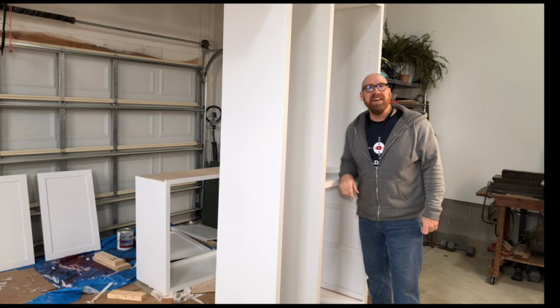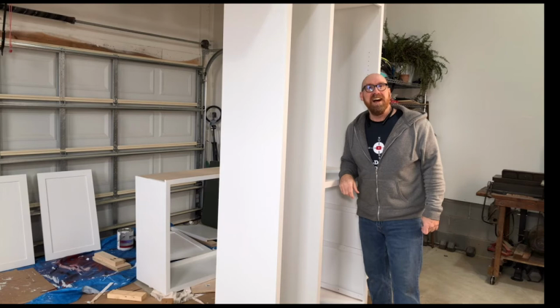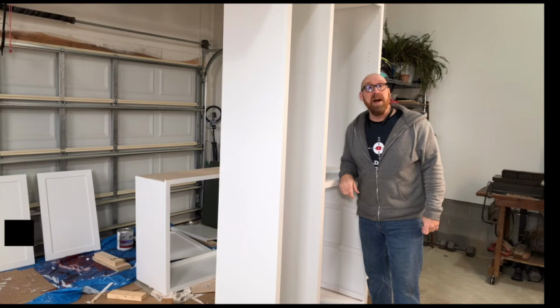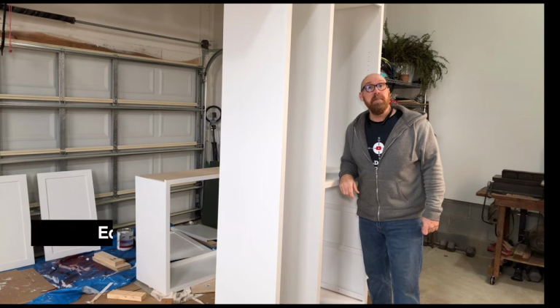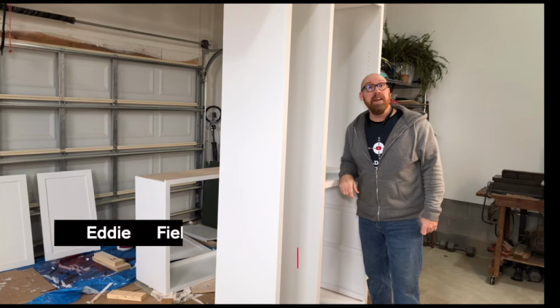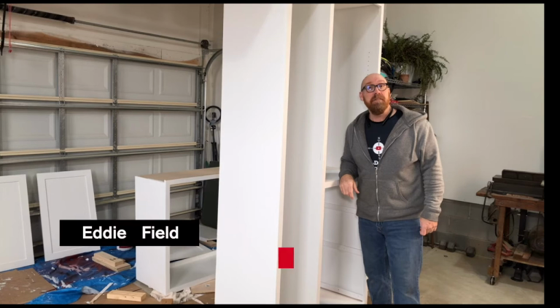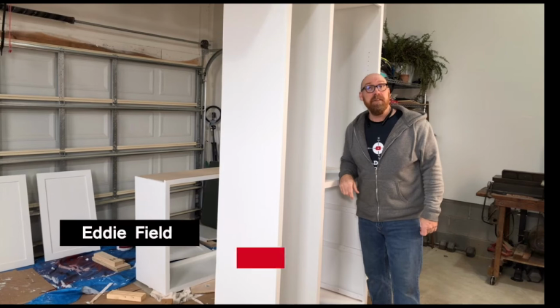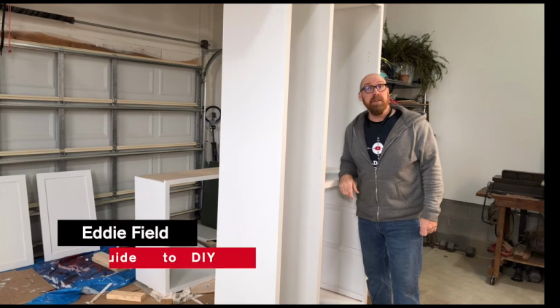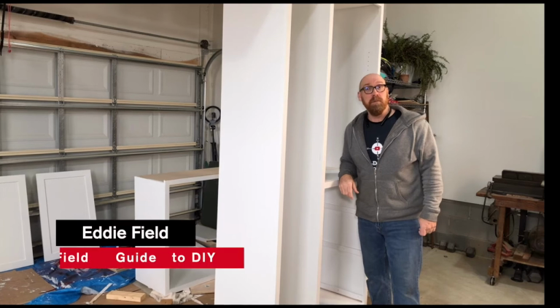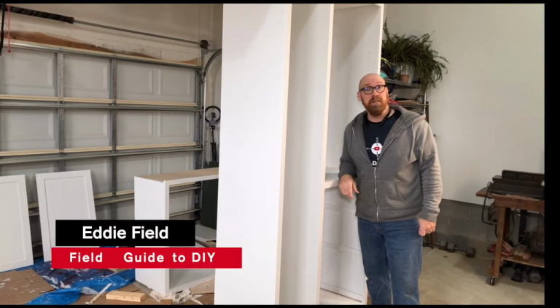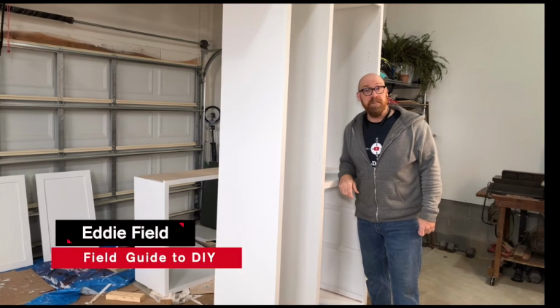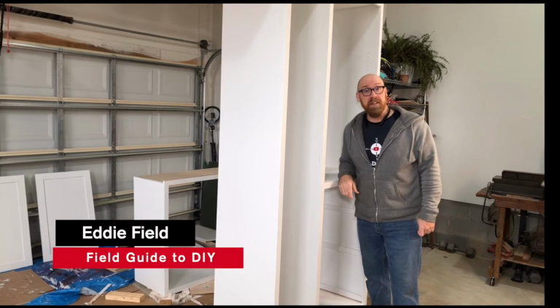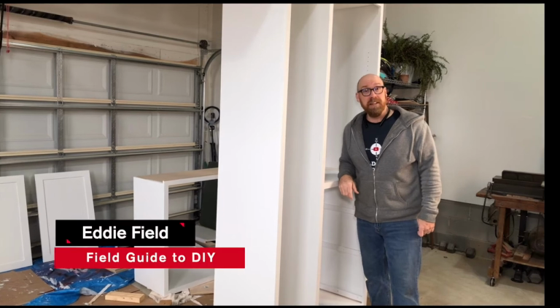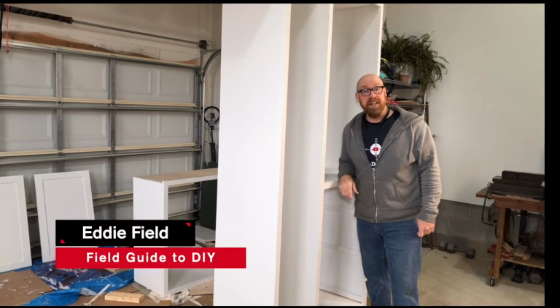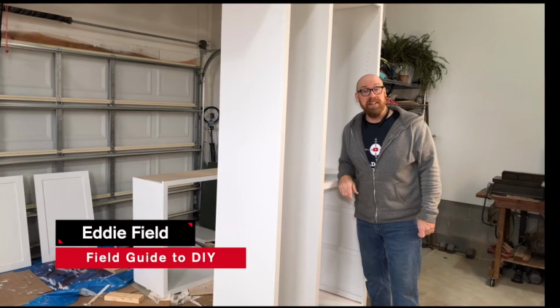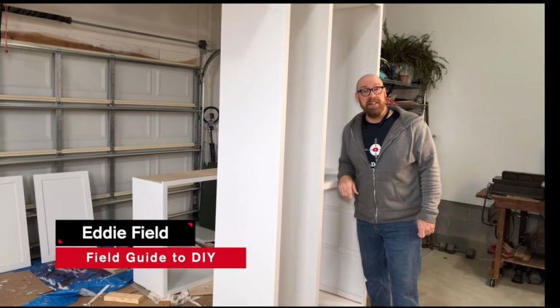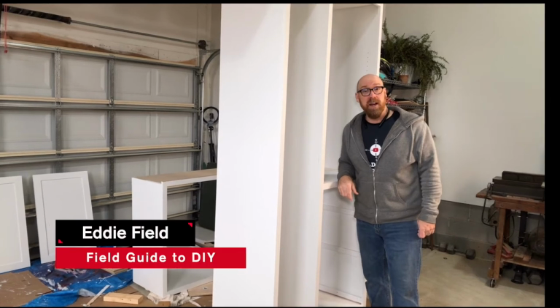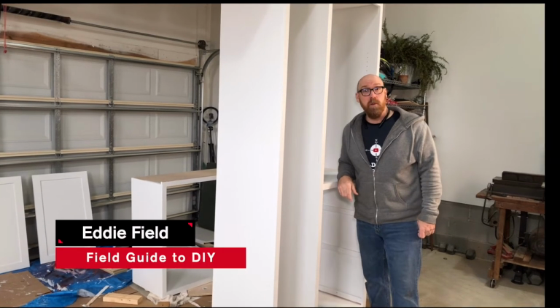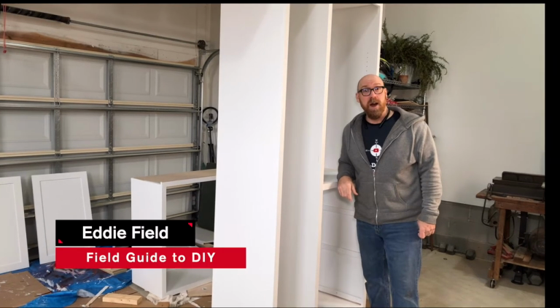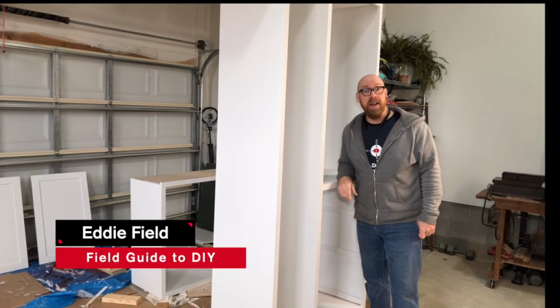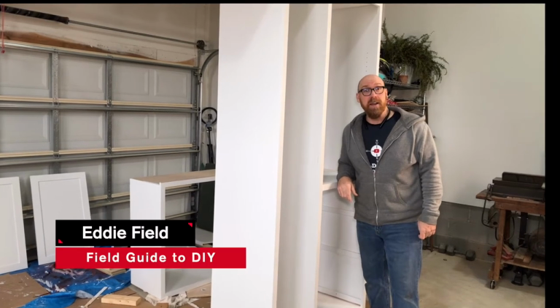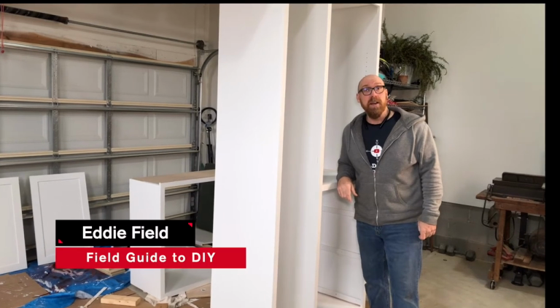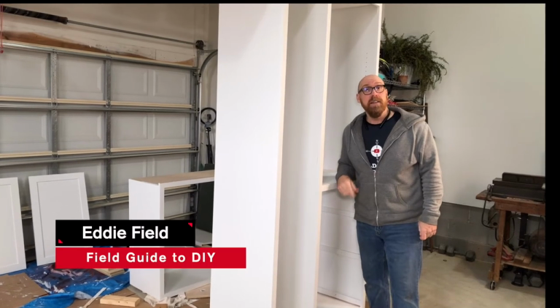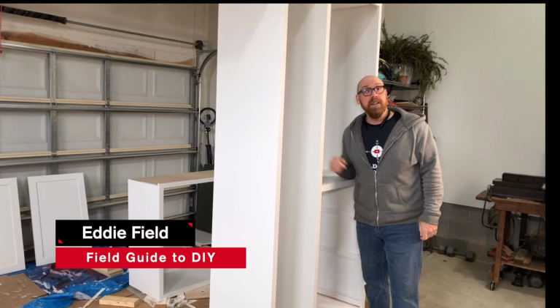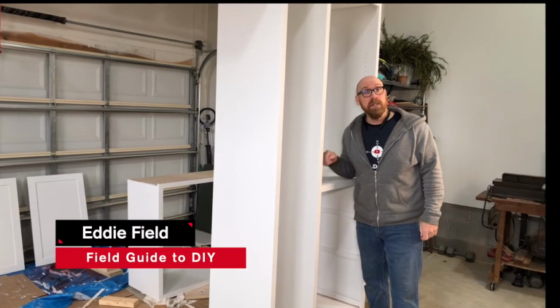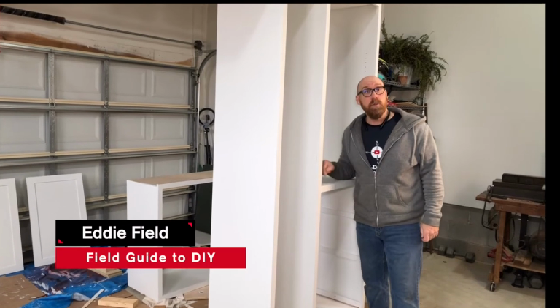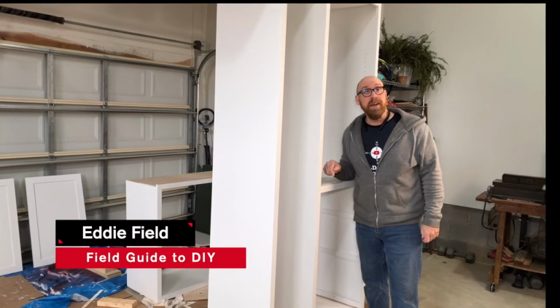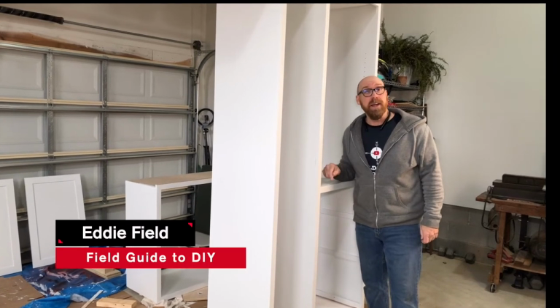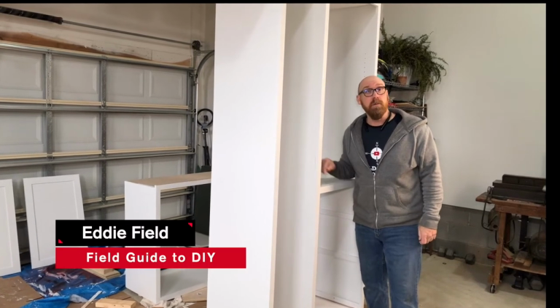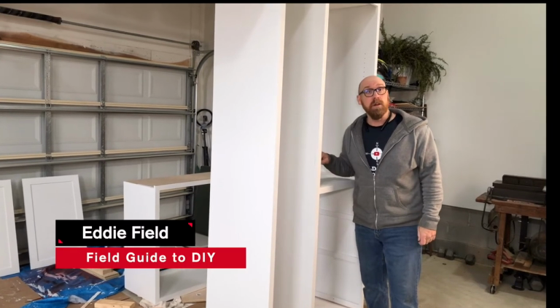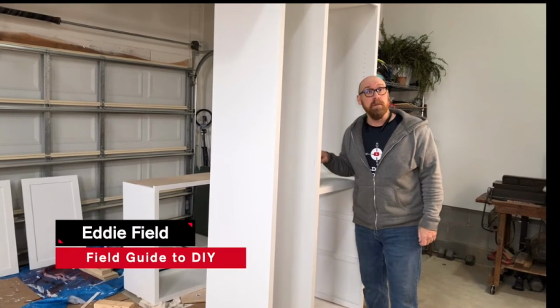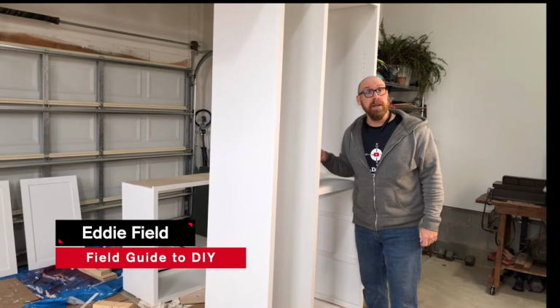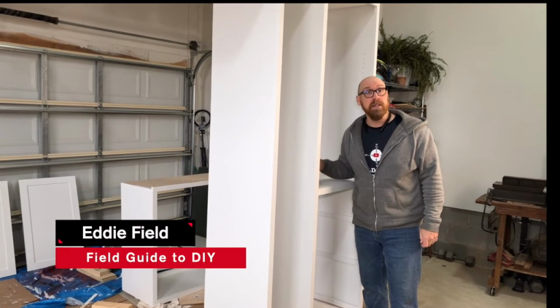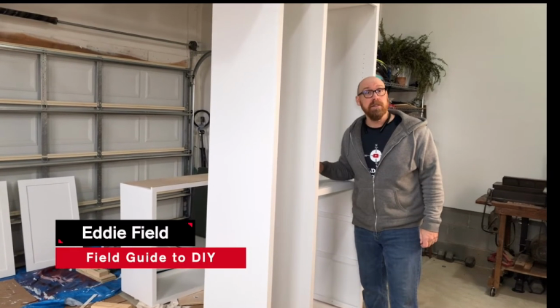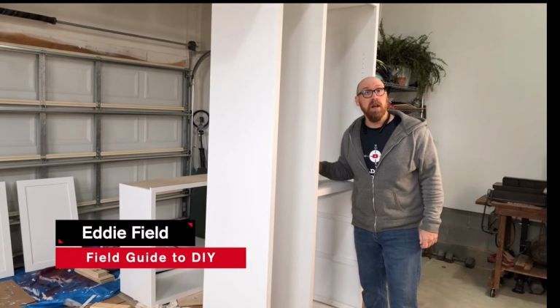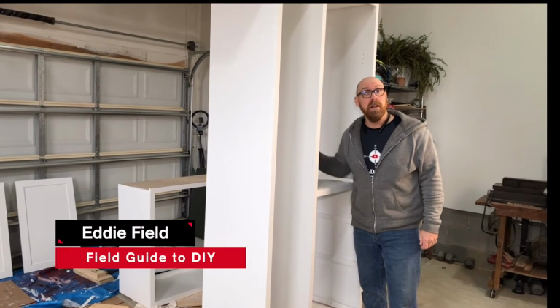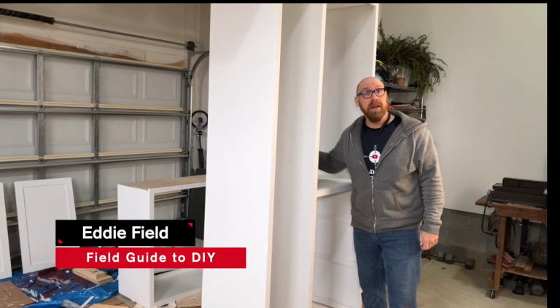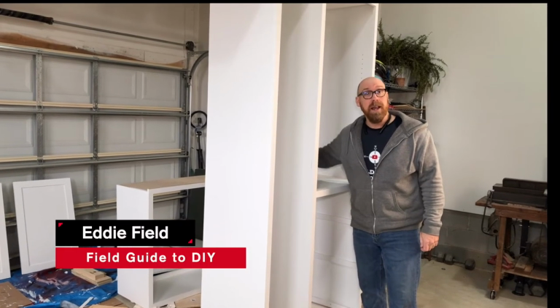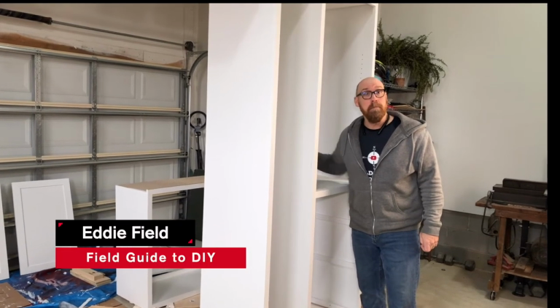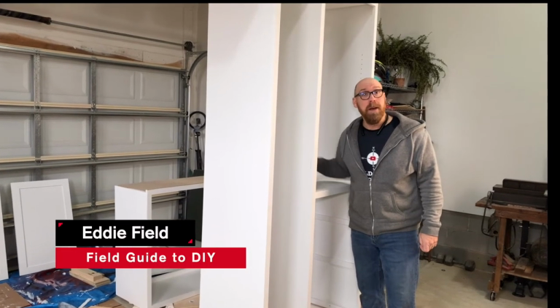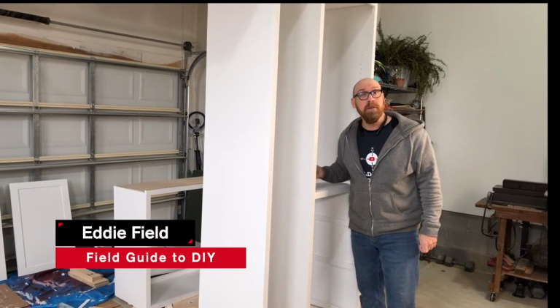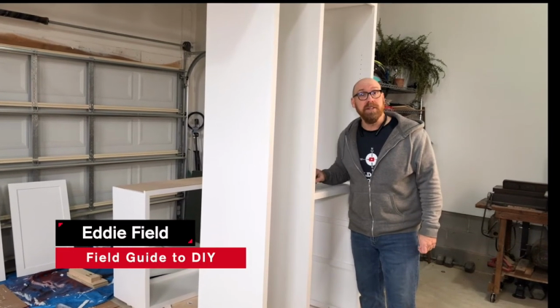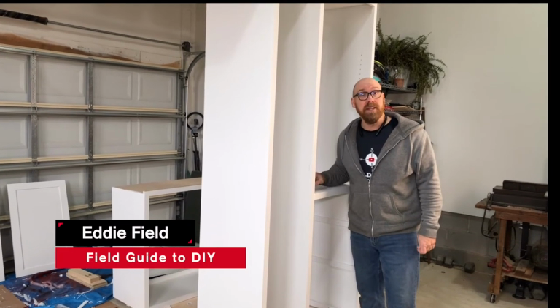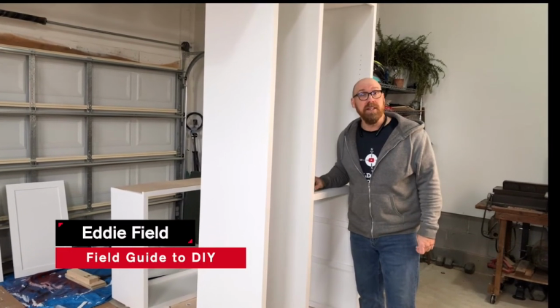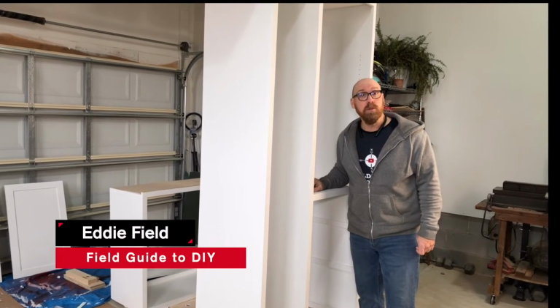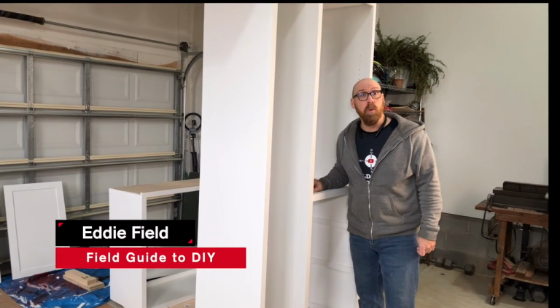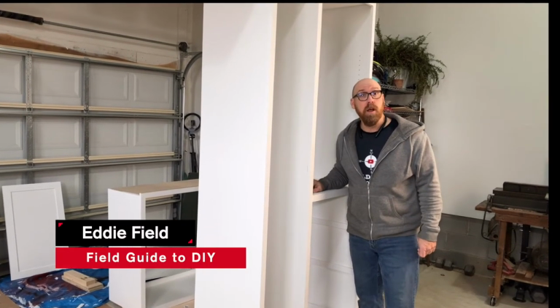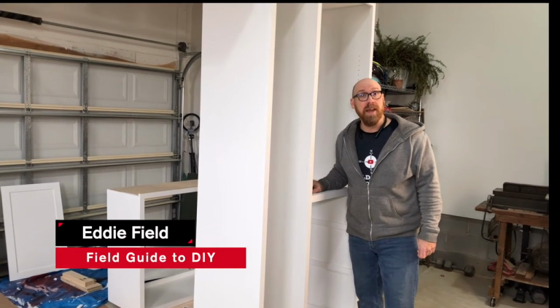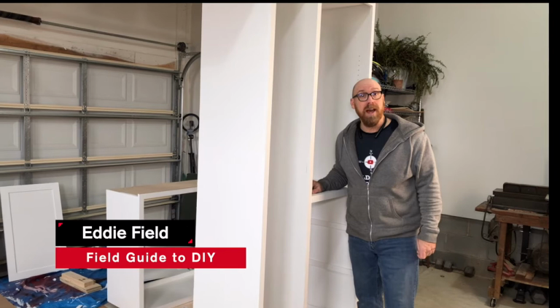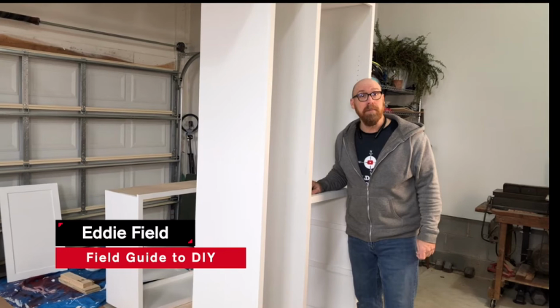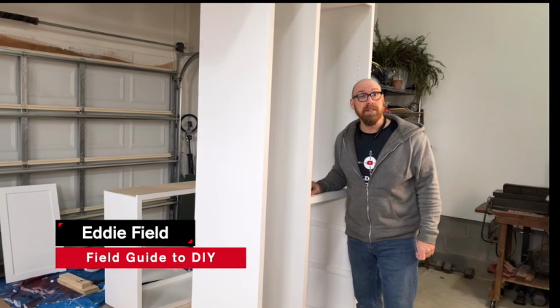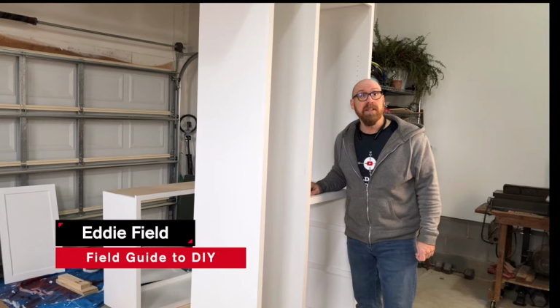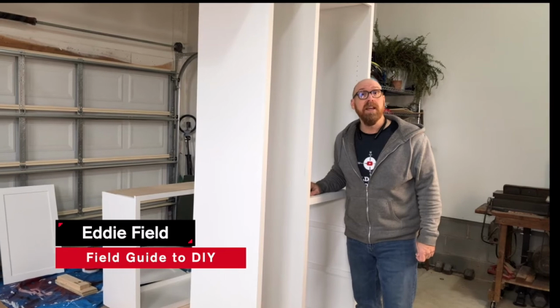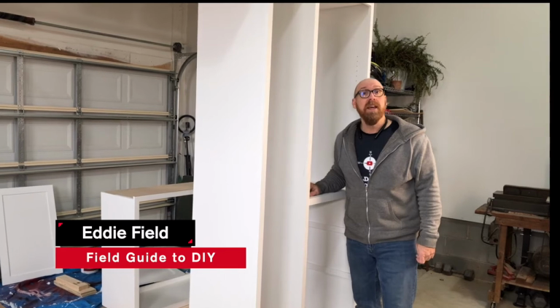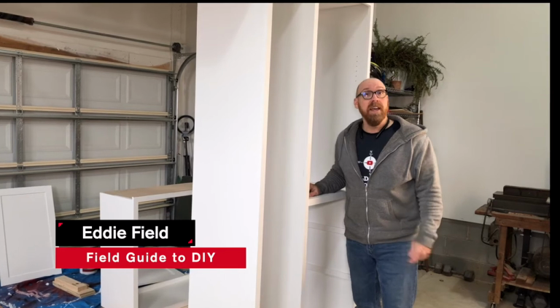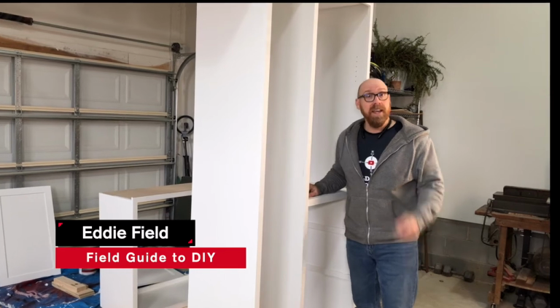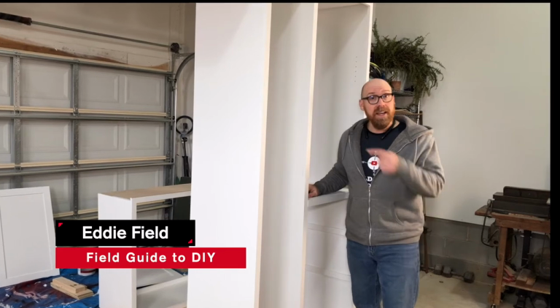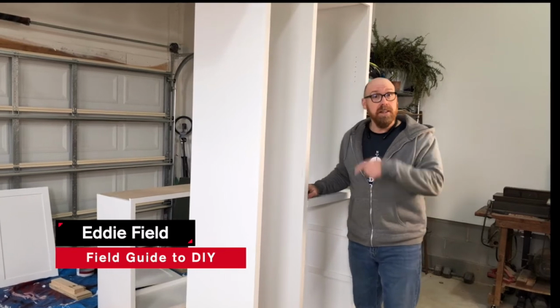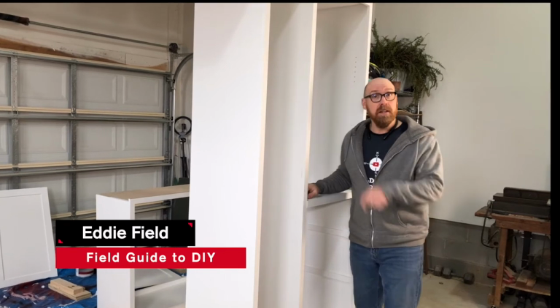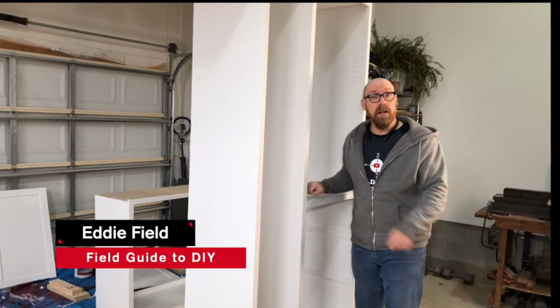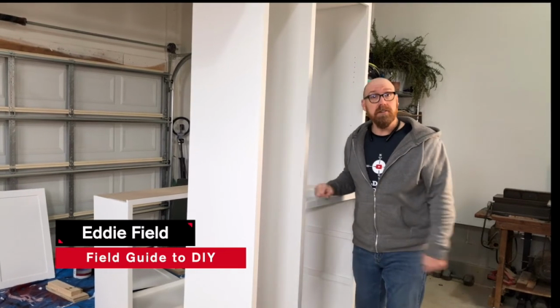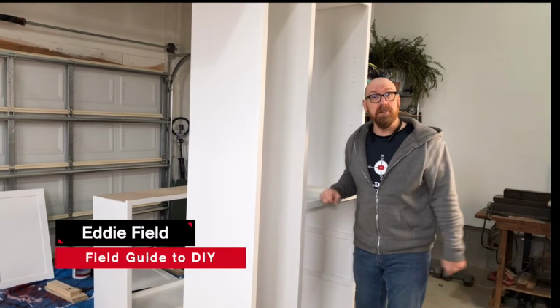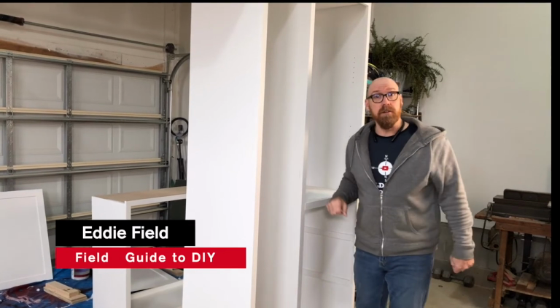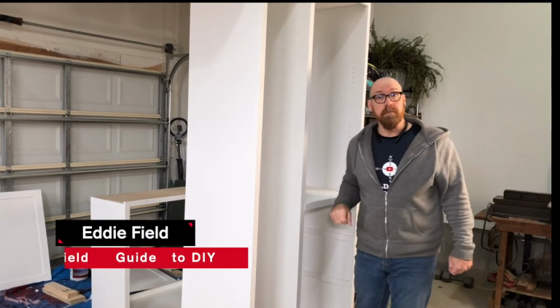I'm Eddie Field with Field Guided DIY. This weekend we're going to be installing and mounting these wall cabinets in the laundry room.